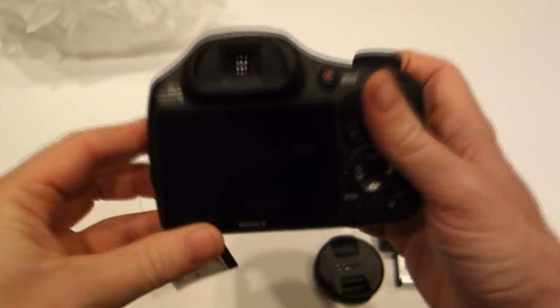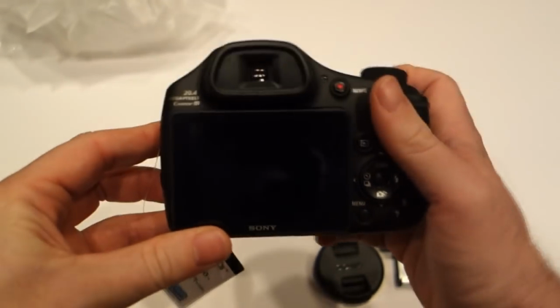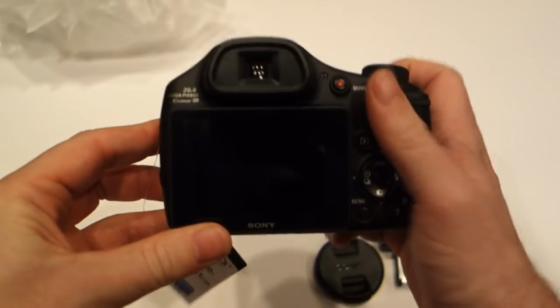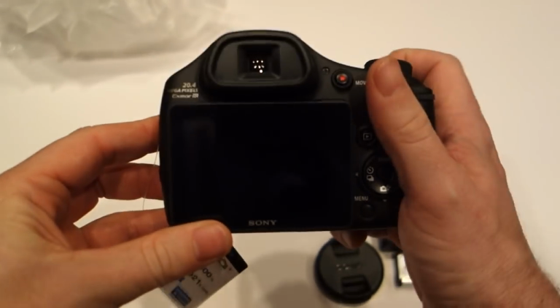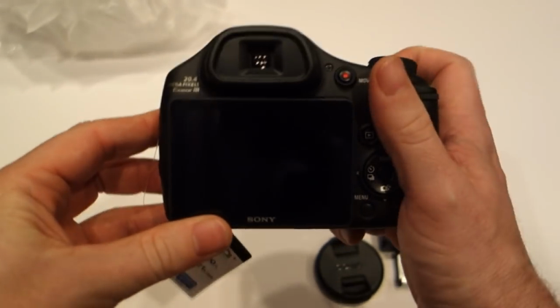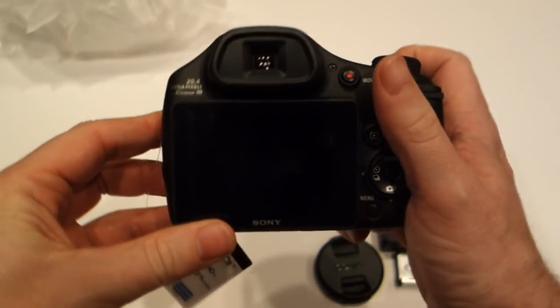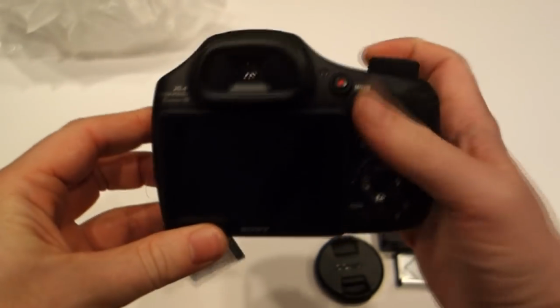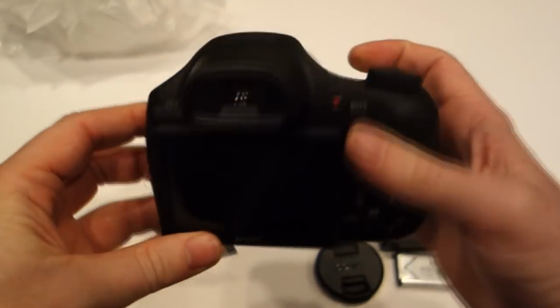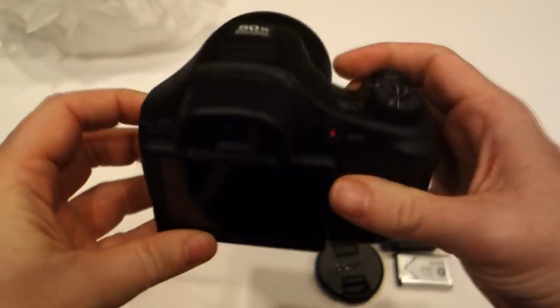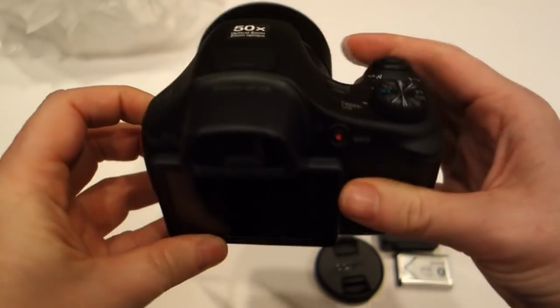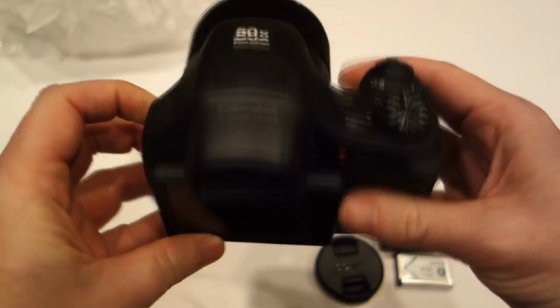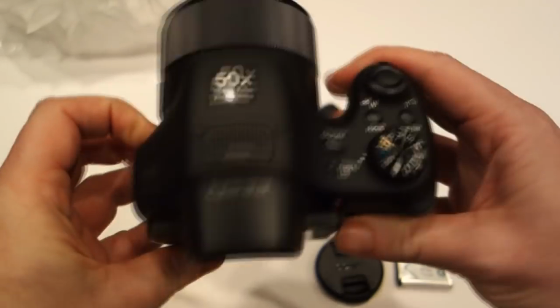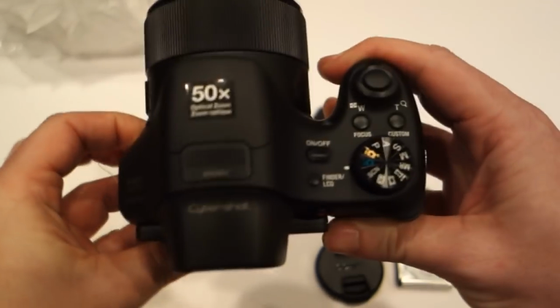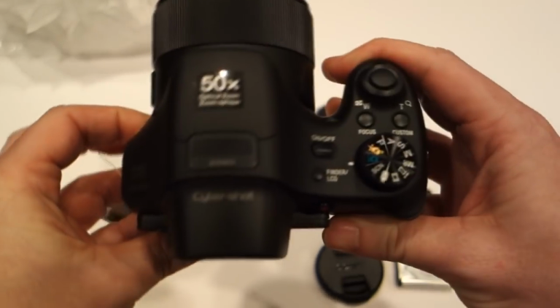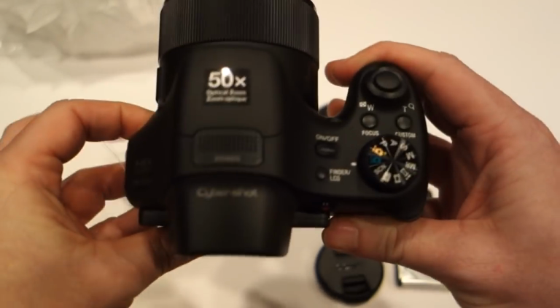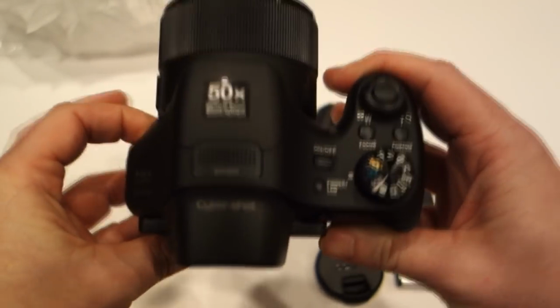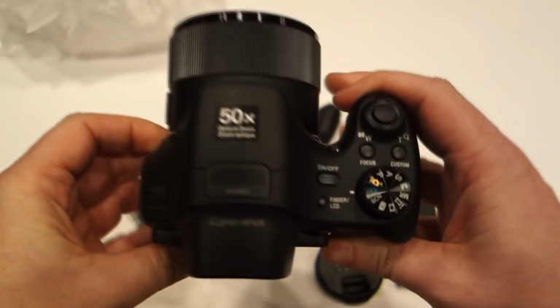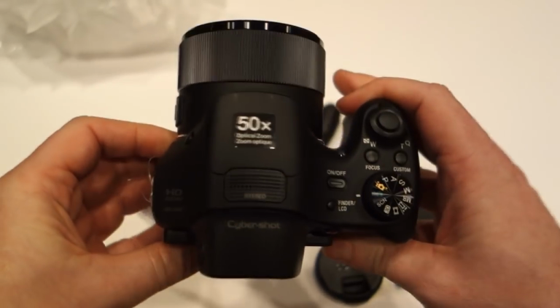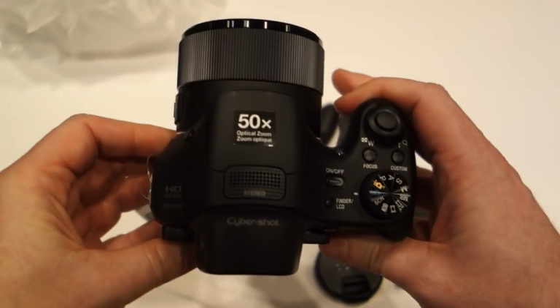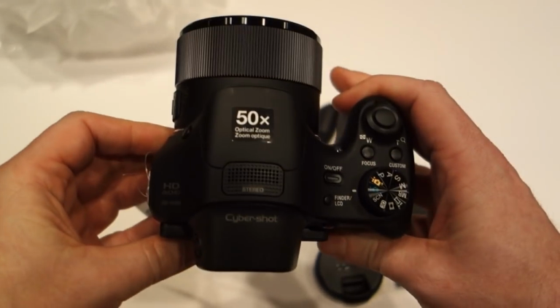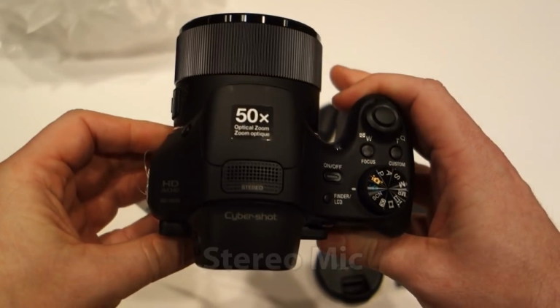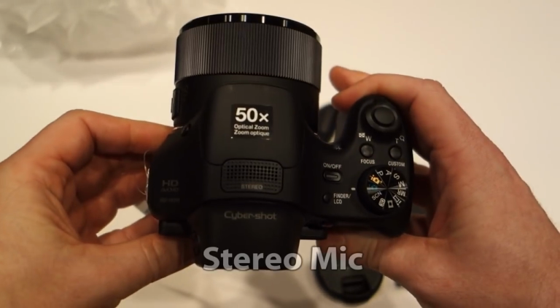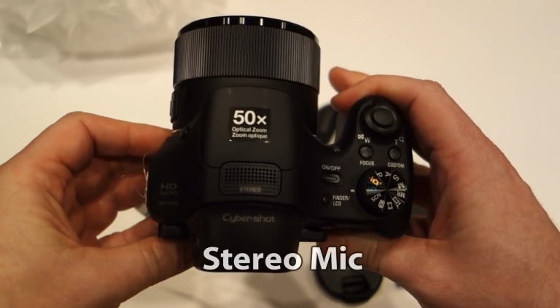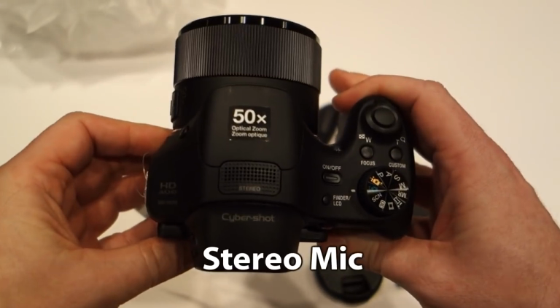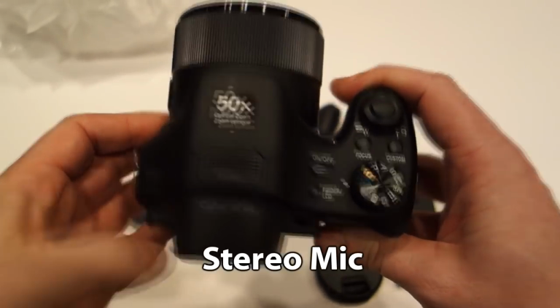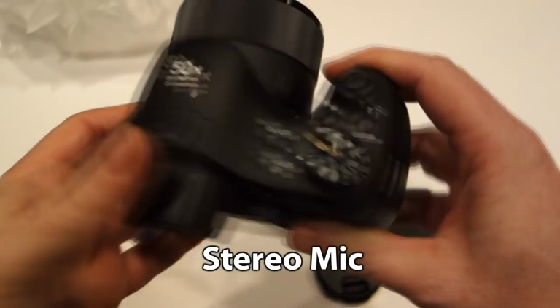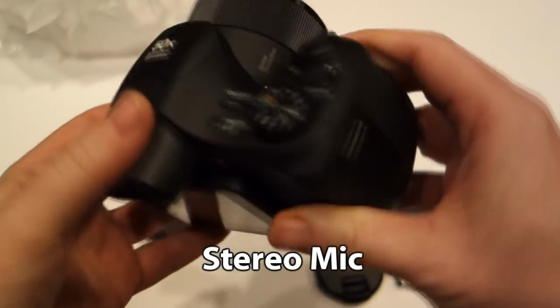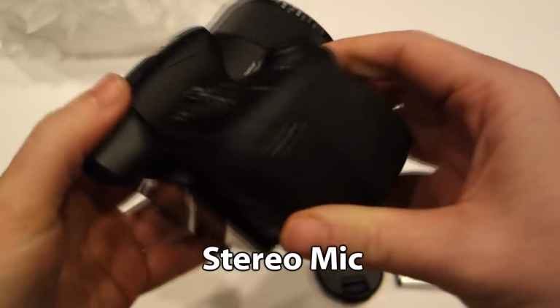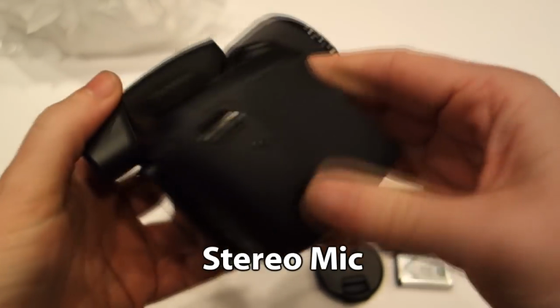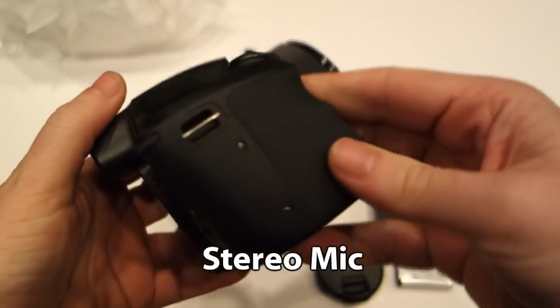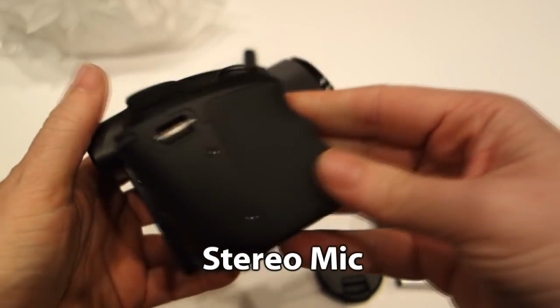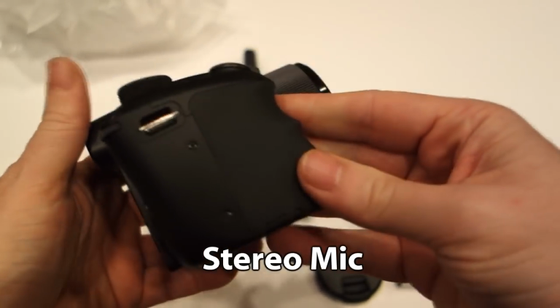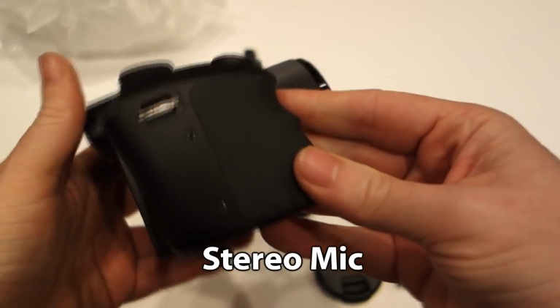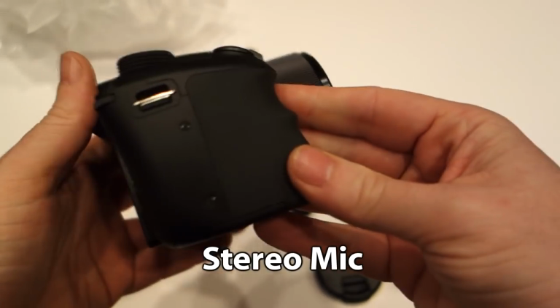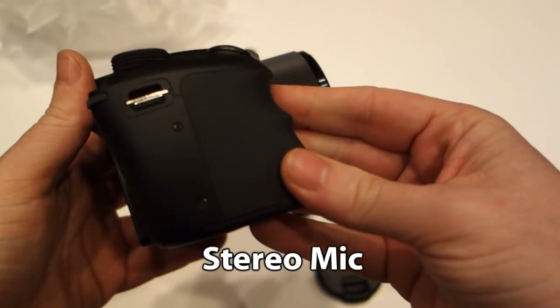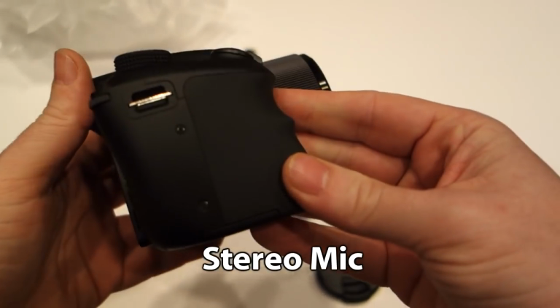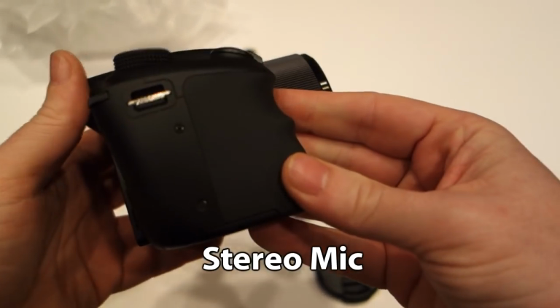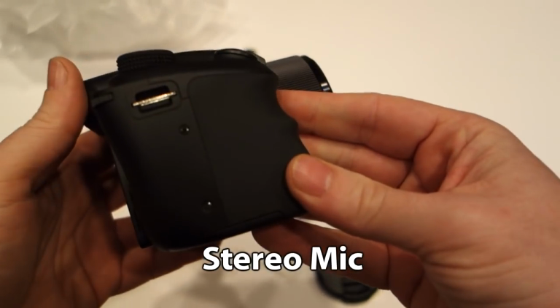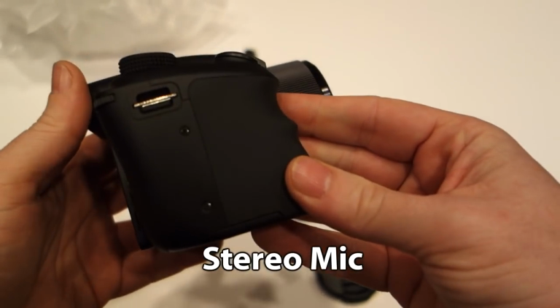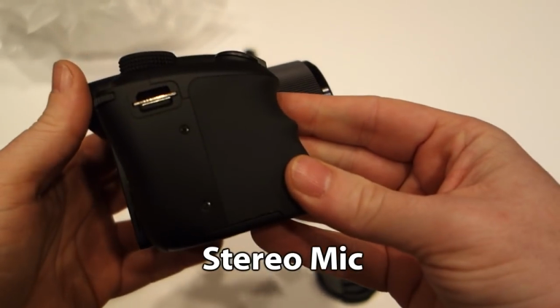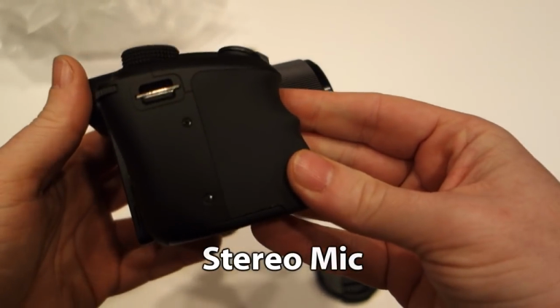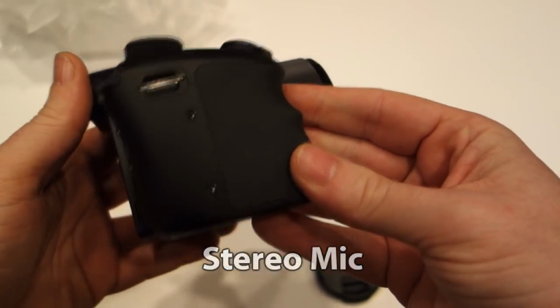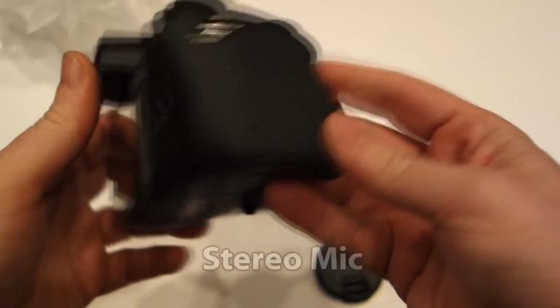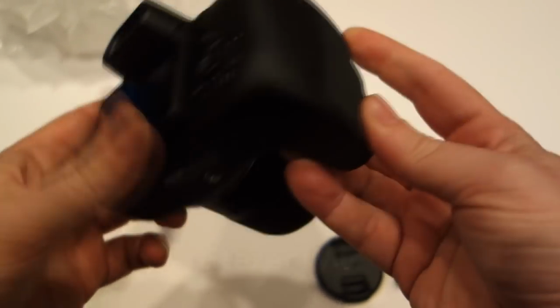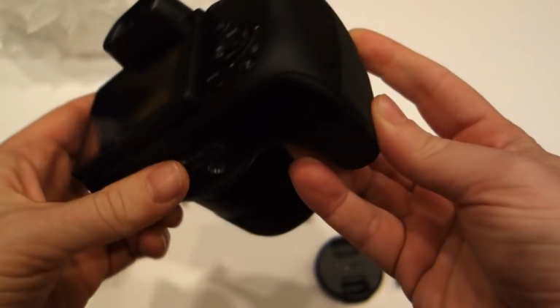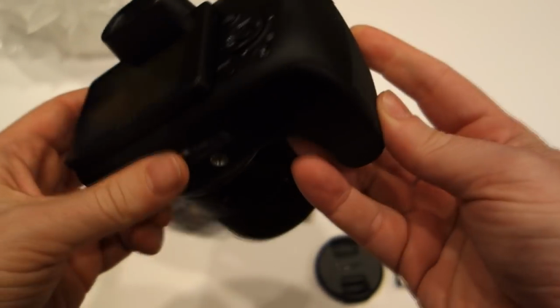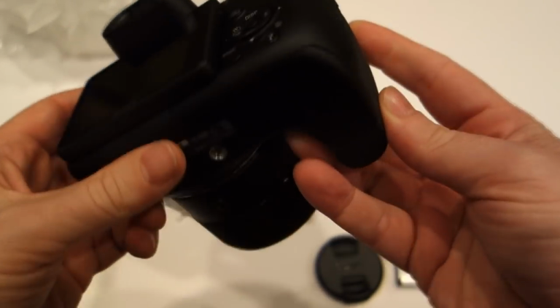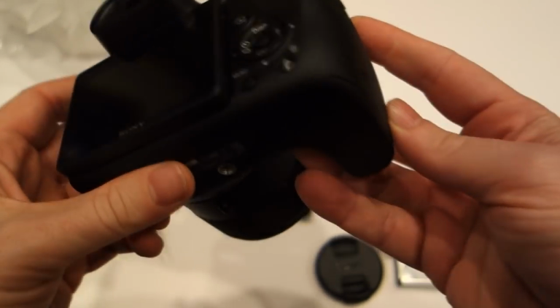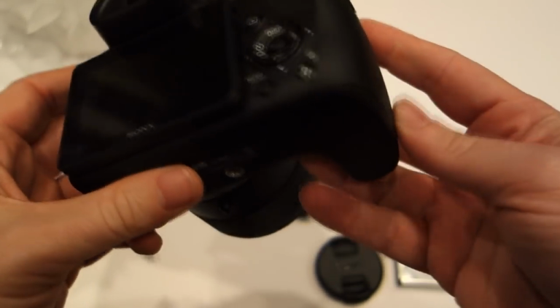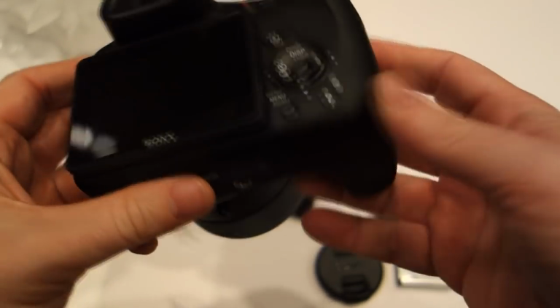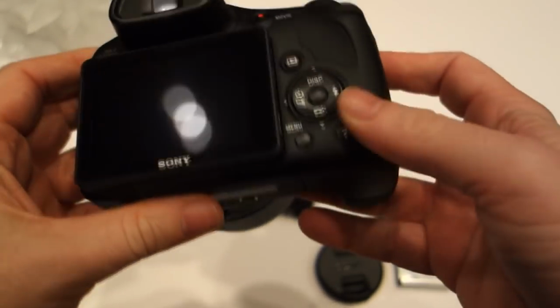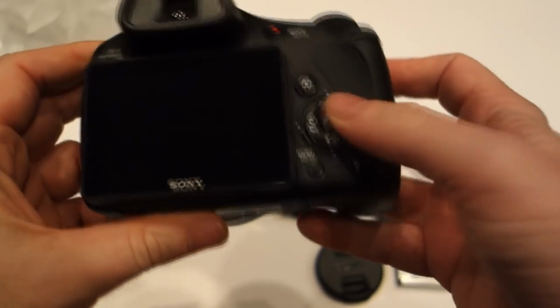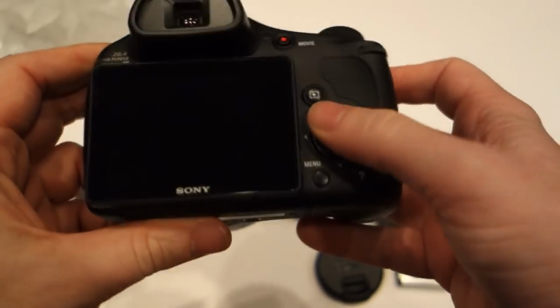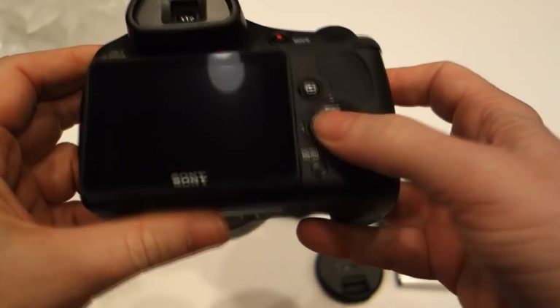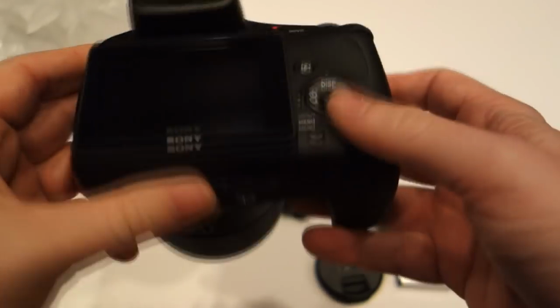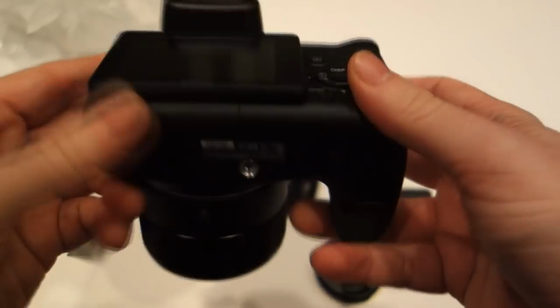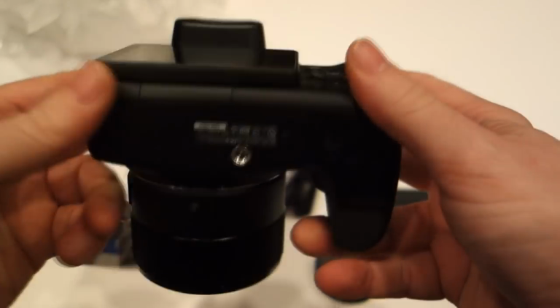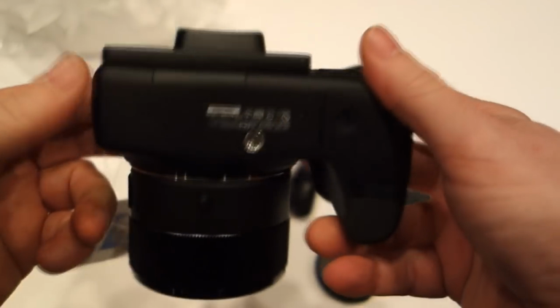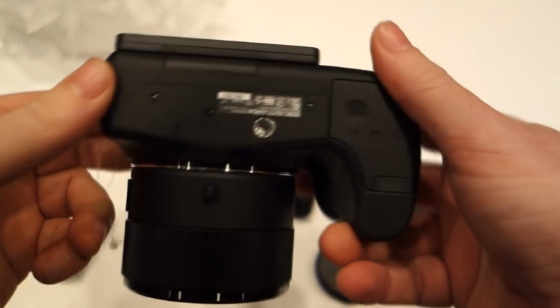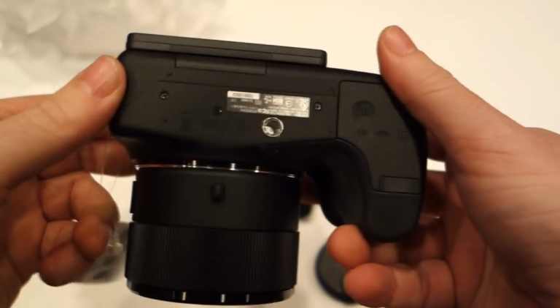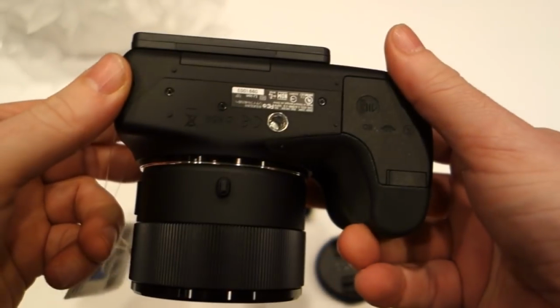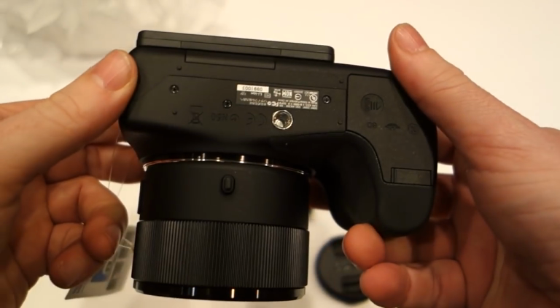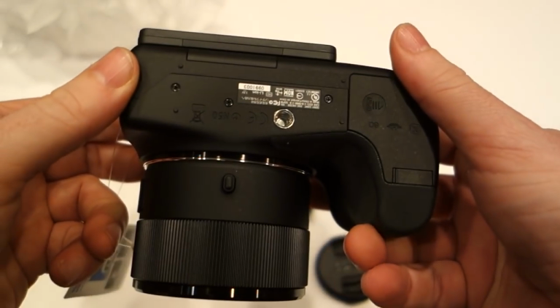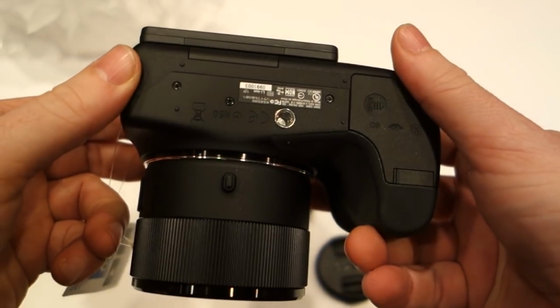It's got cool features like an articulating screen, which makes it easy to shoot video if you're in a crowd. You can hold it up over your head and do all these crazy angles — it's really, really cool.